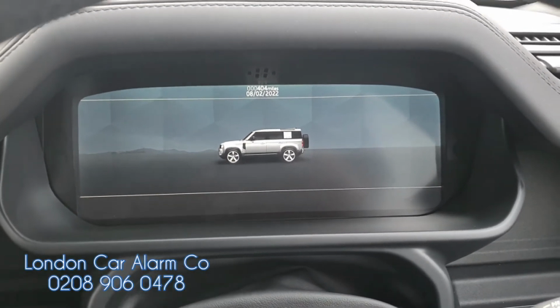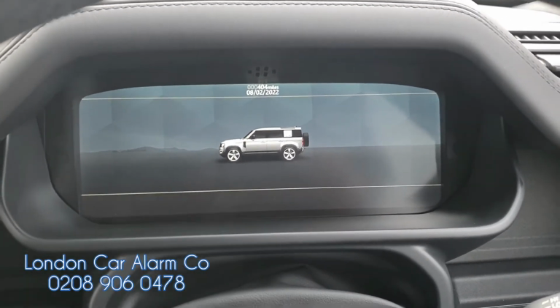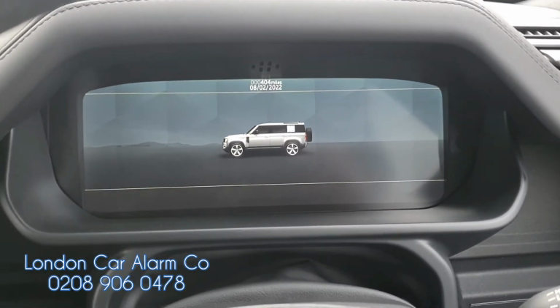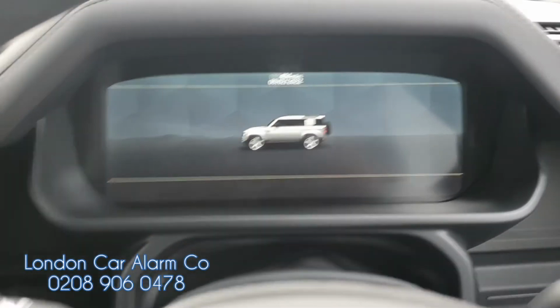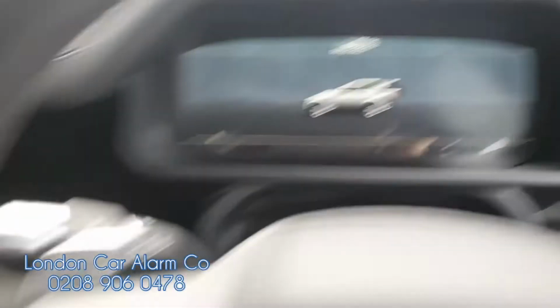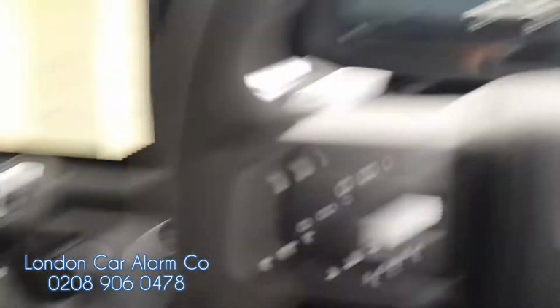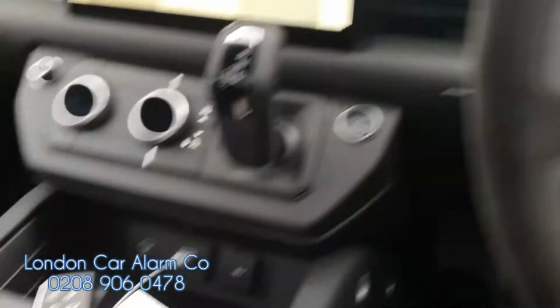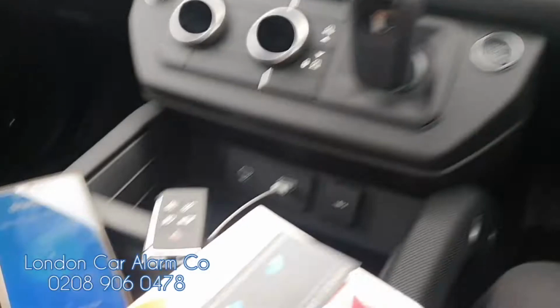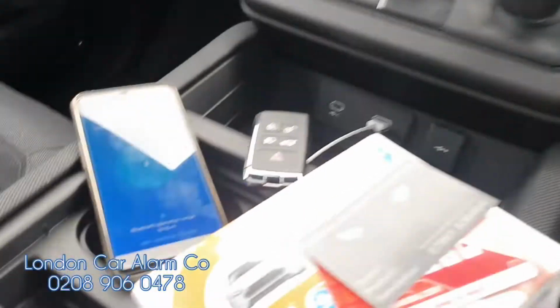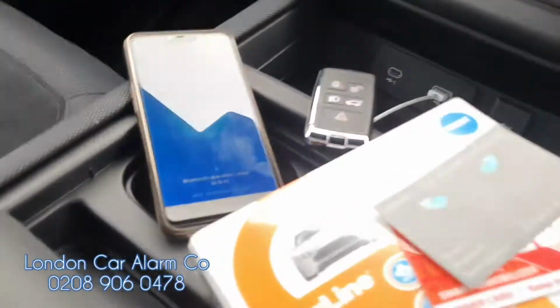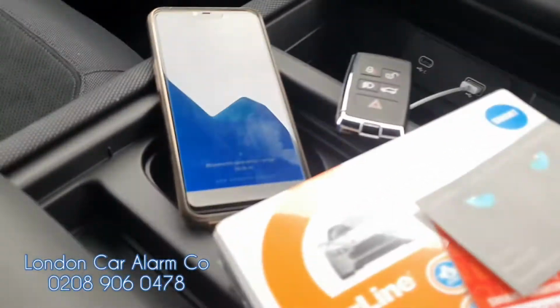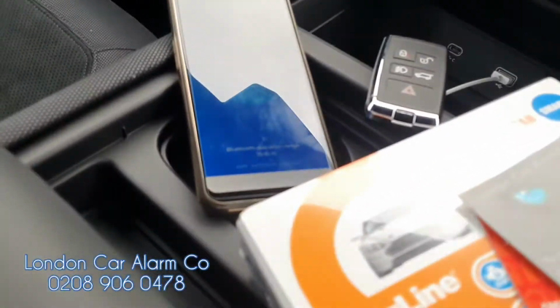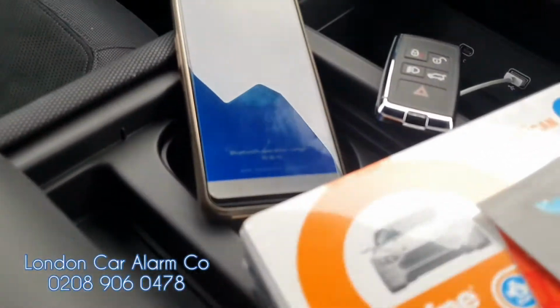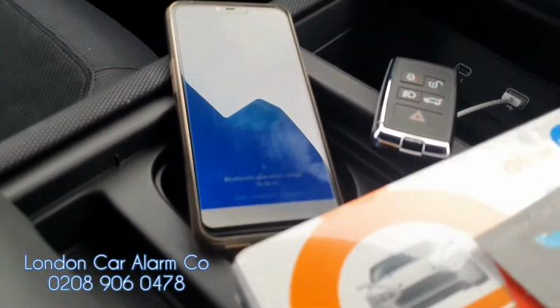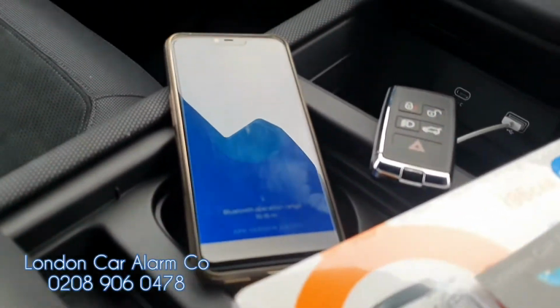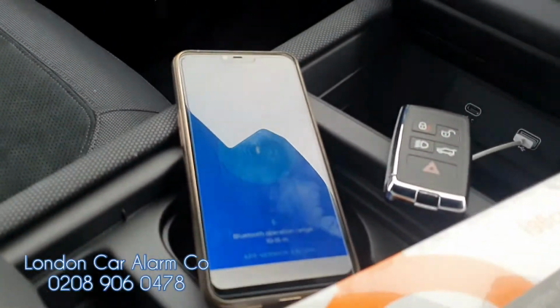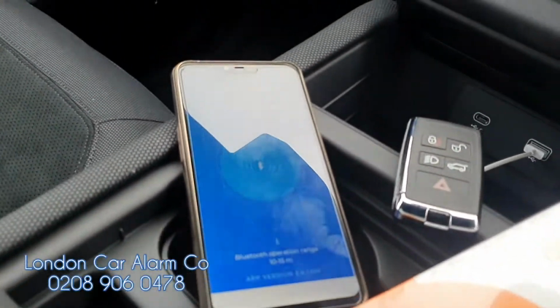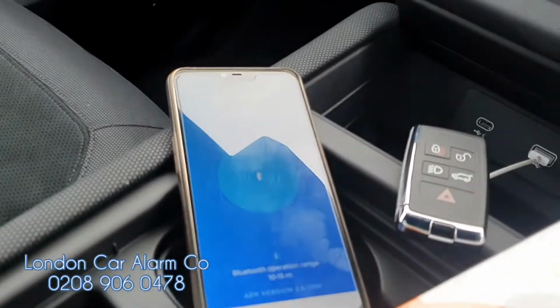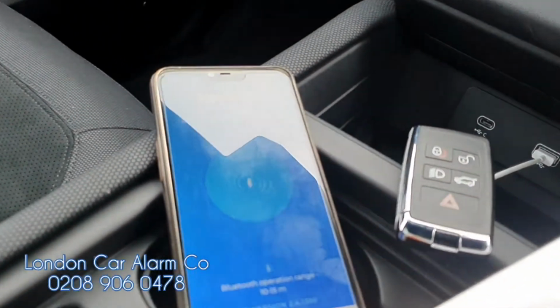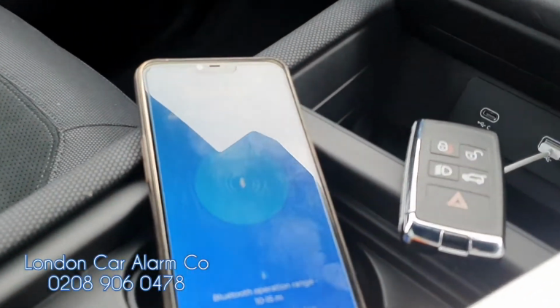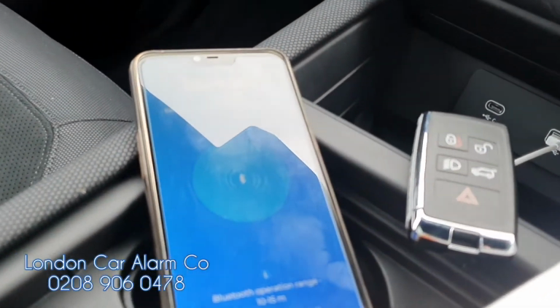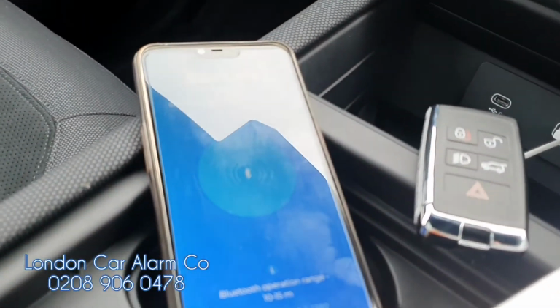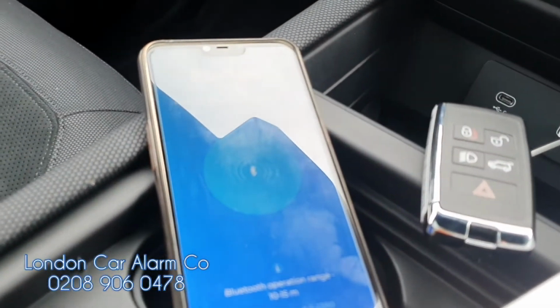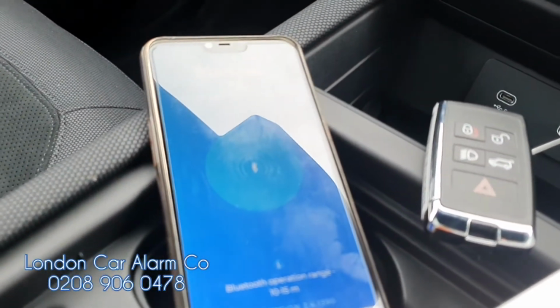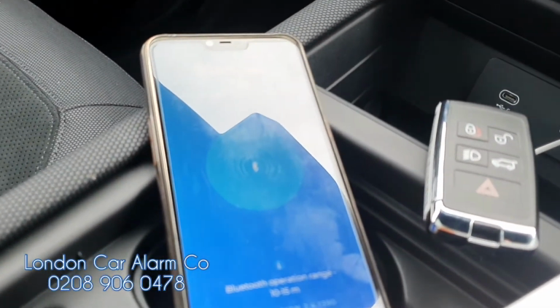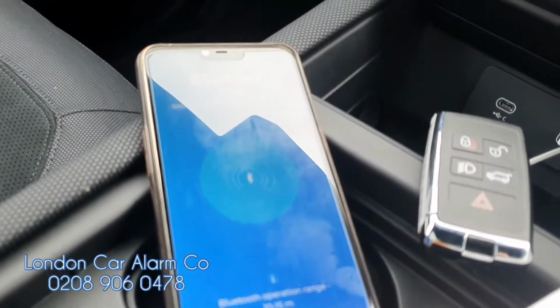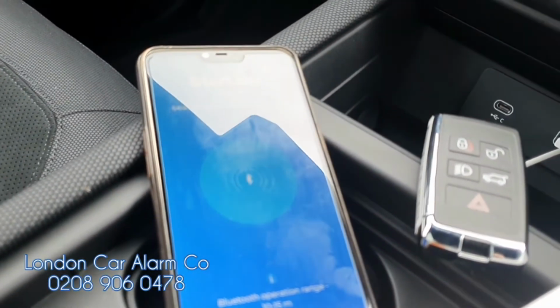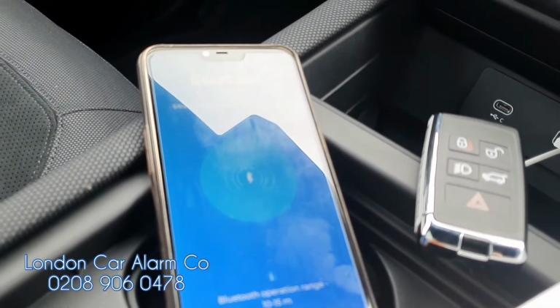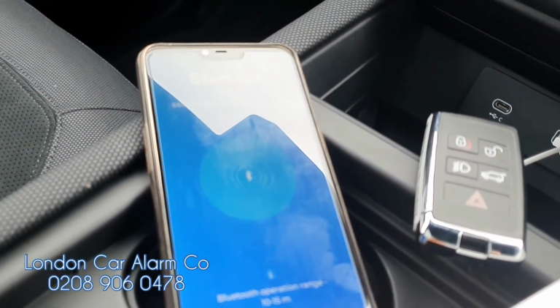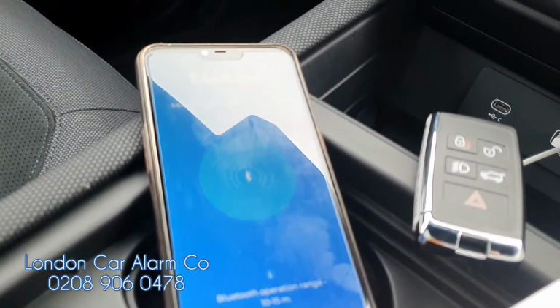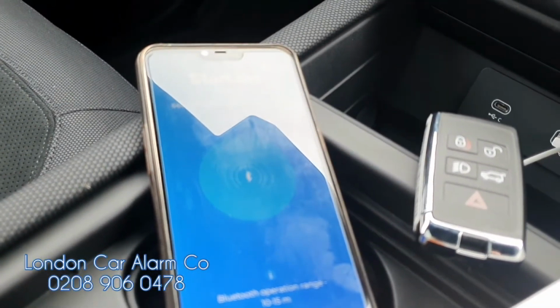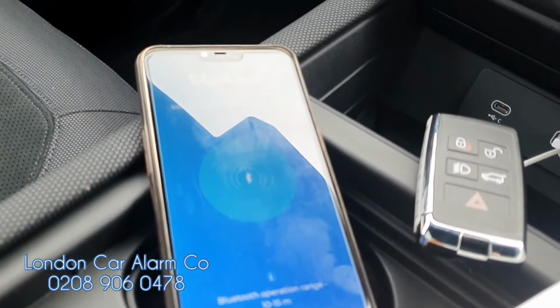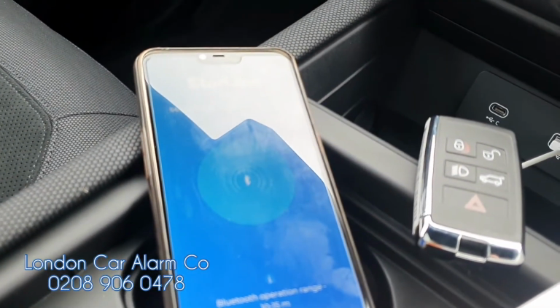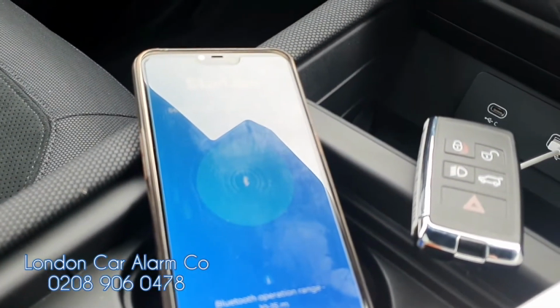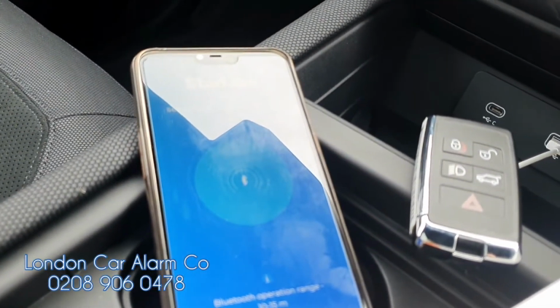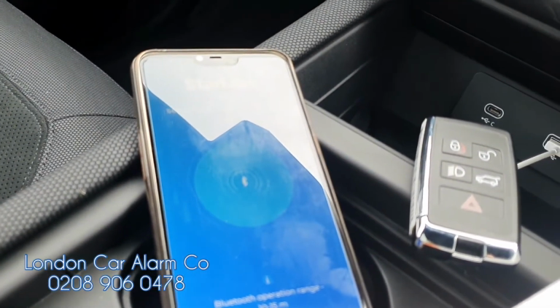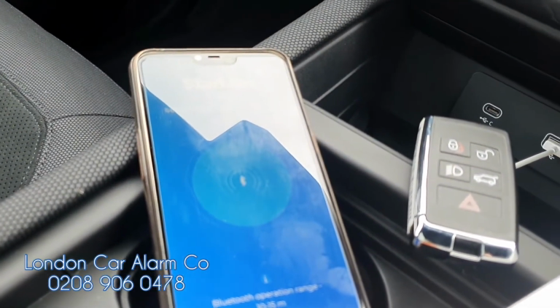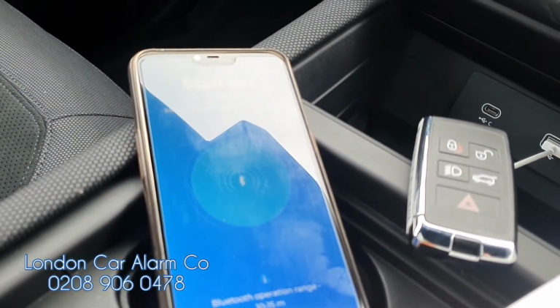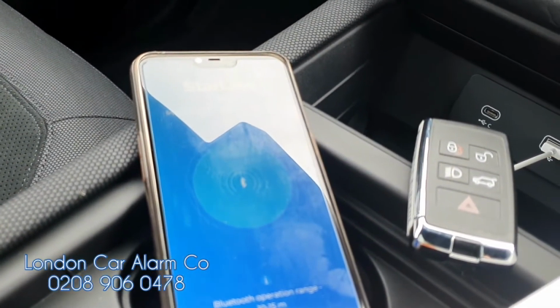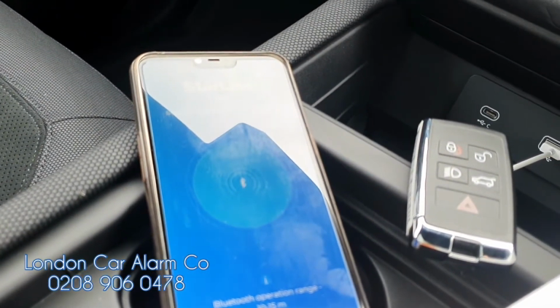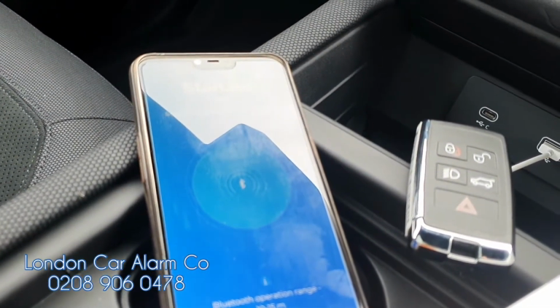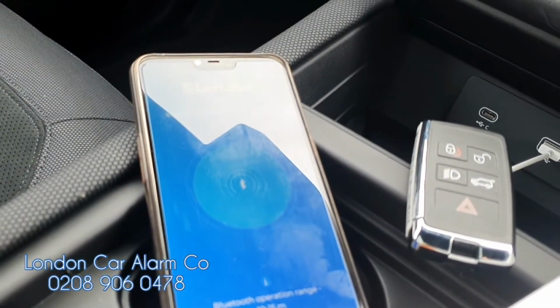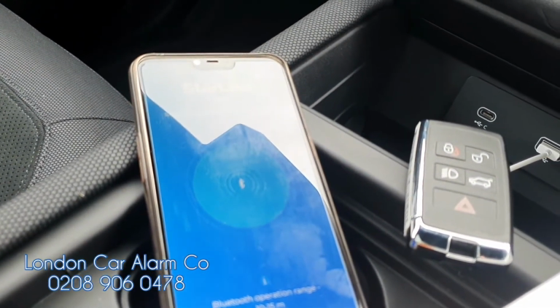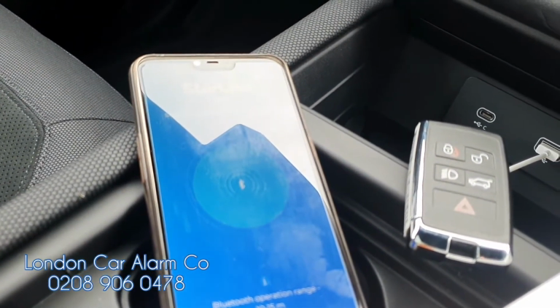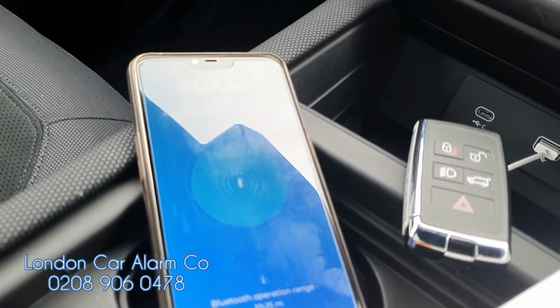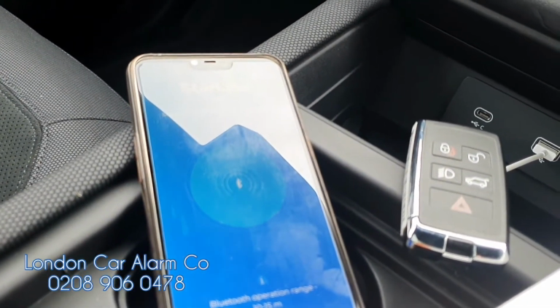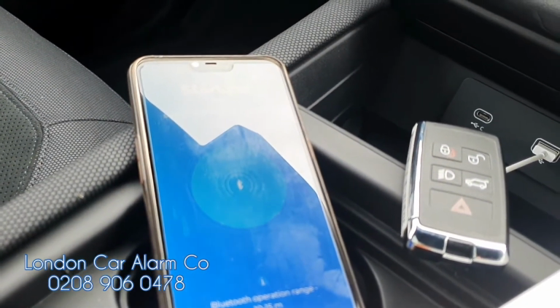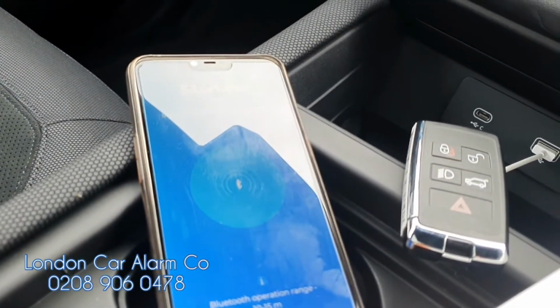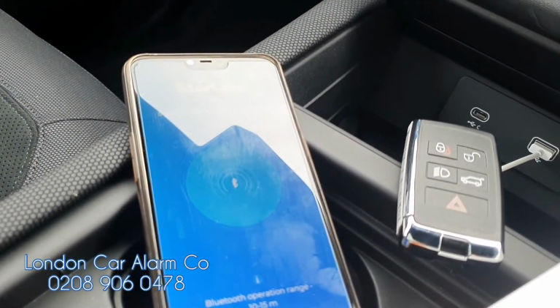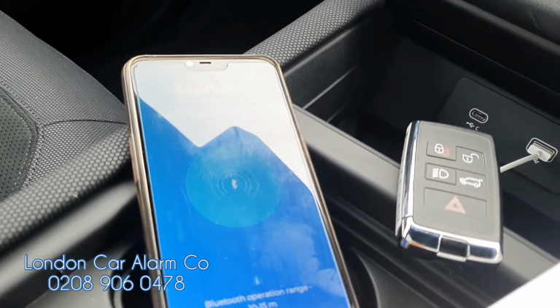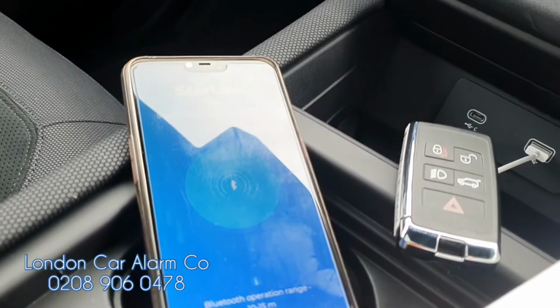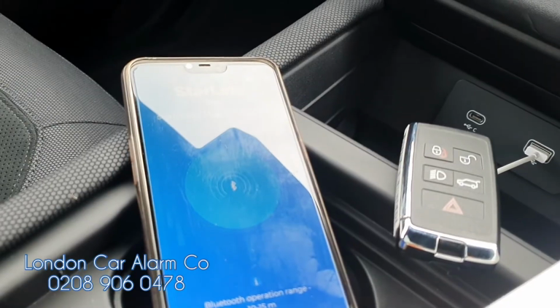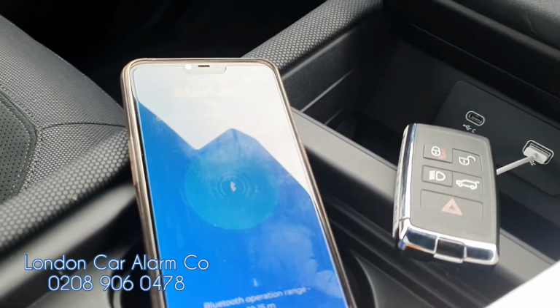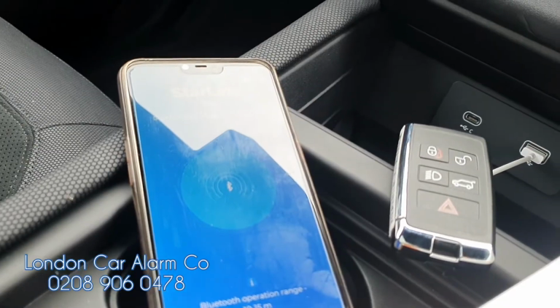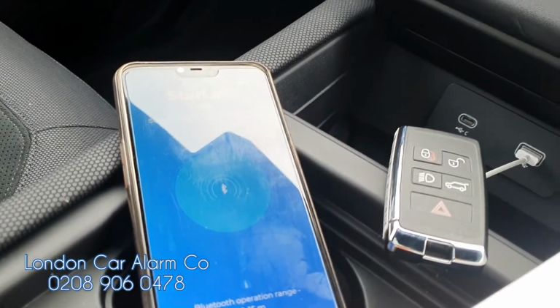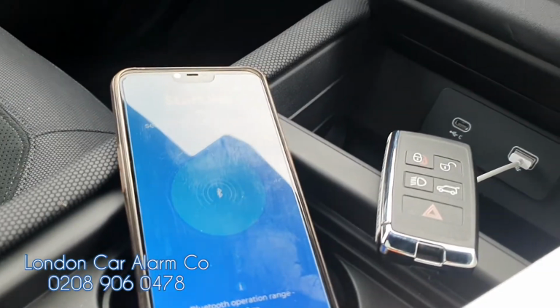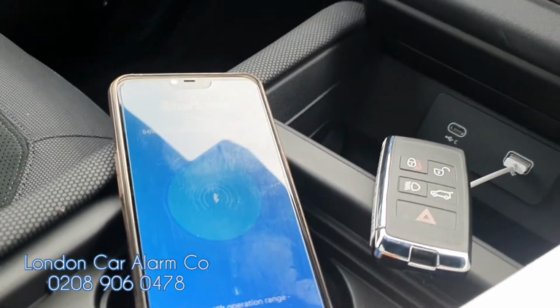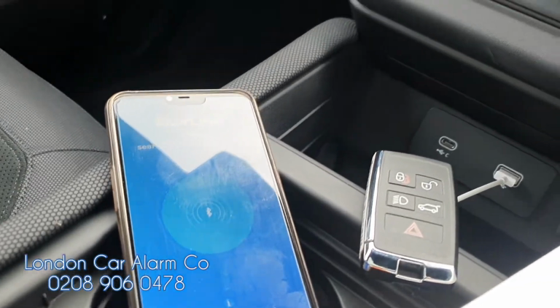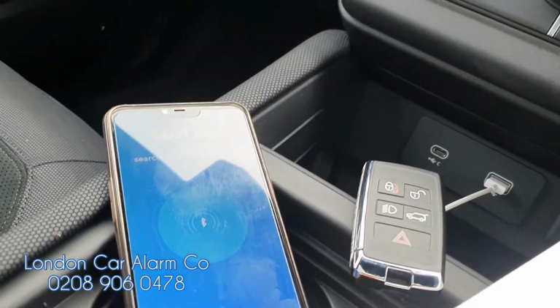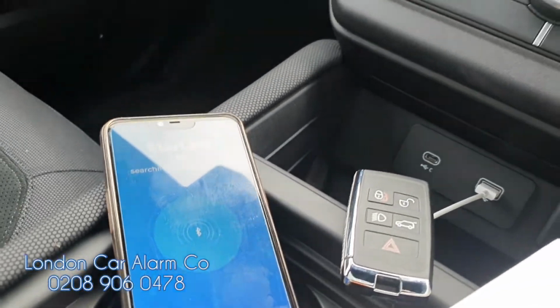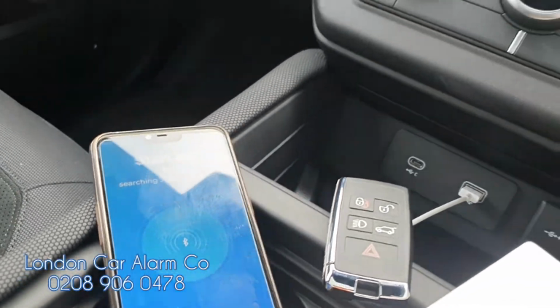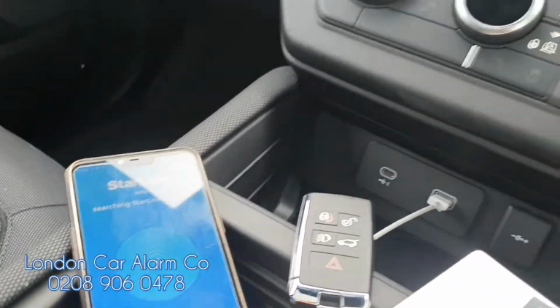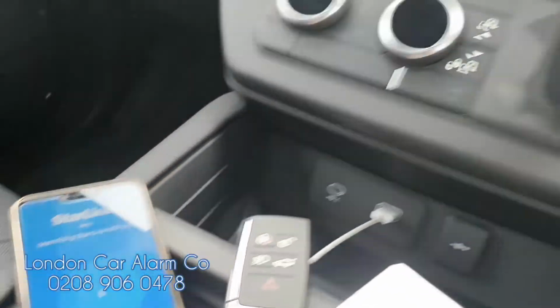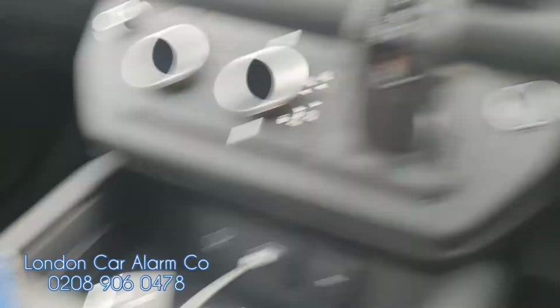So basically how the system works: we've paired it to a phone, but we've actually got the Bluetooth off at the moment and it's got a push sequence disarm procedure. I'm going to show you how it works.